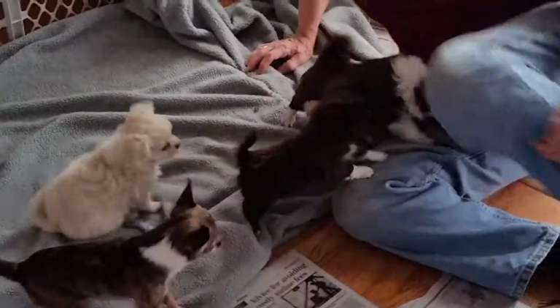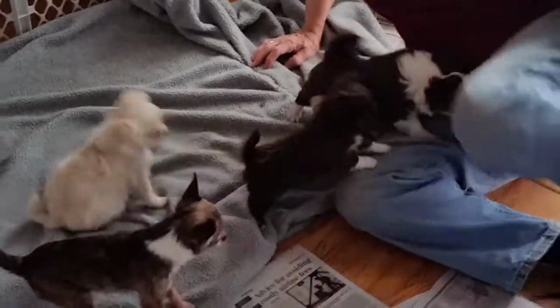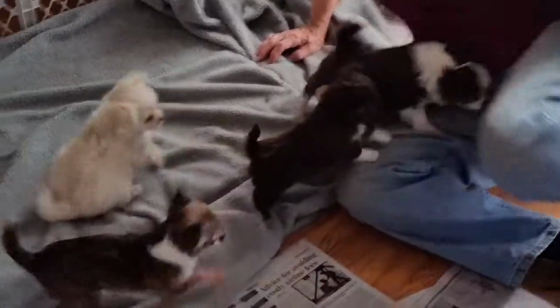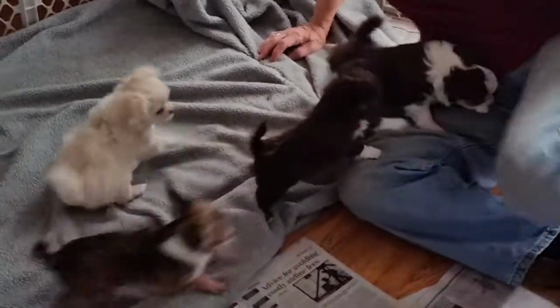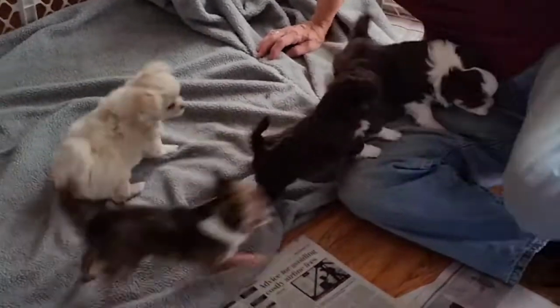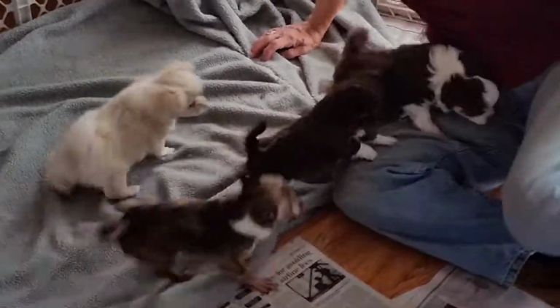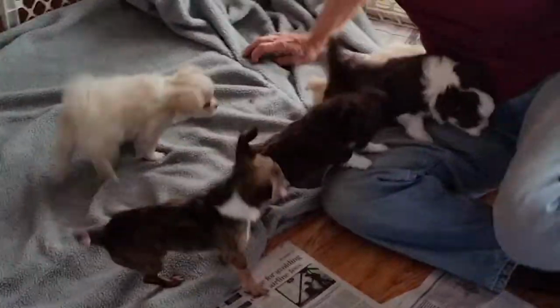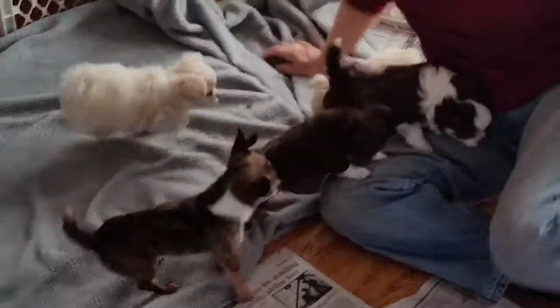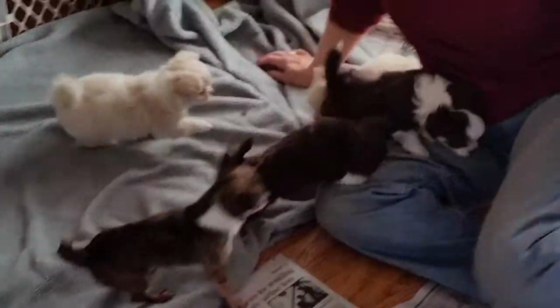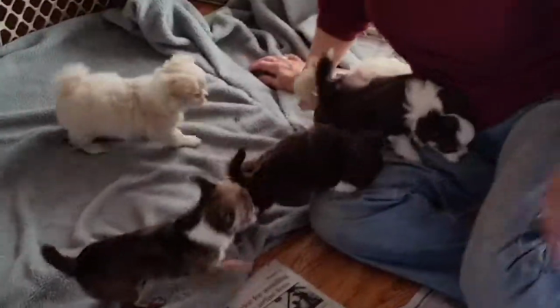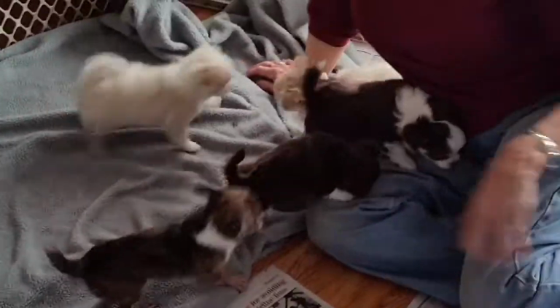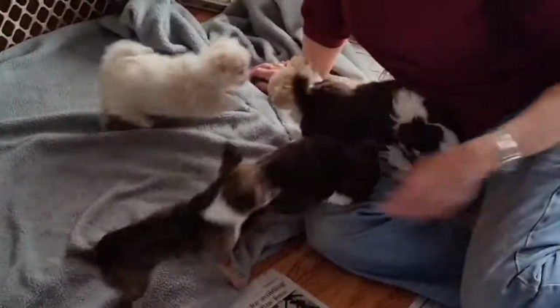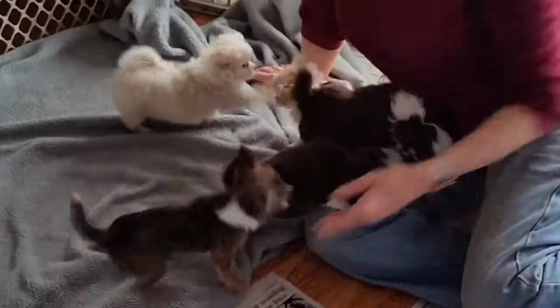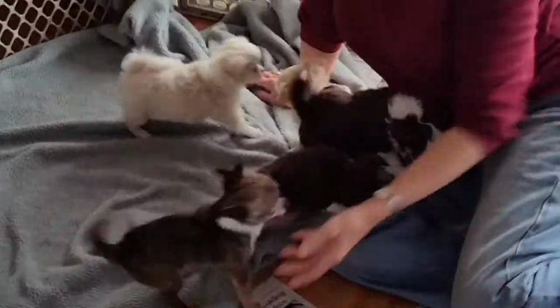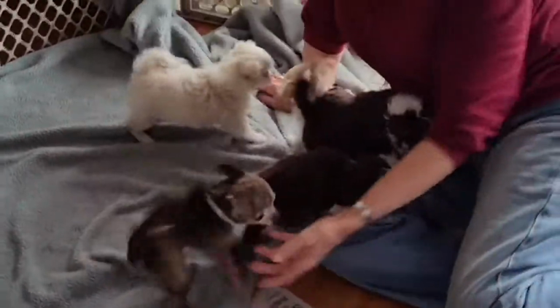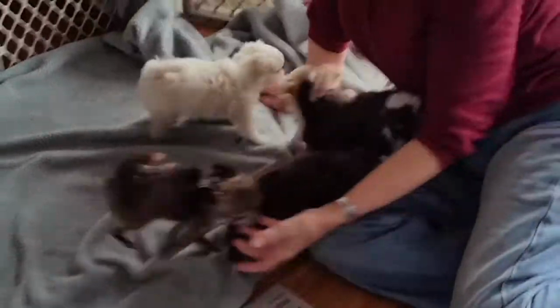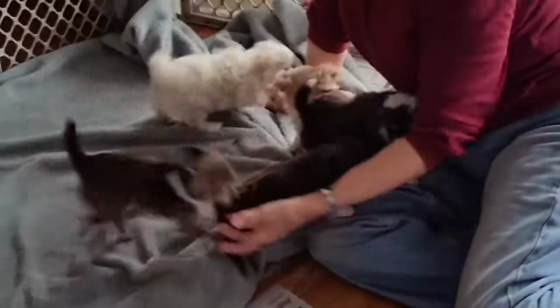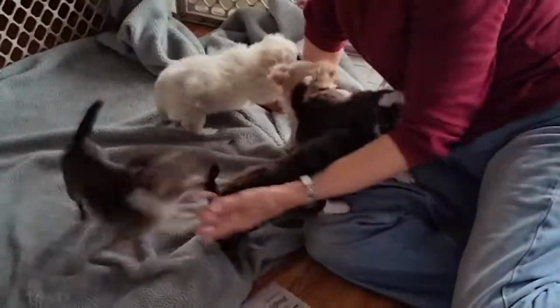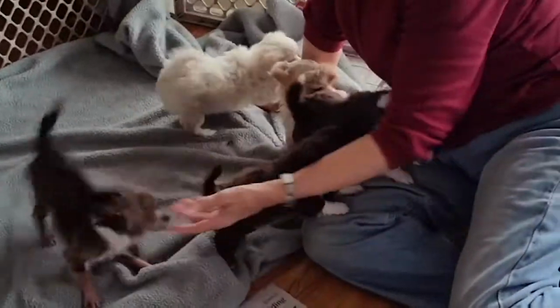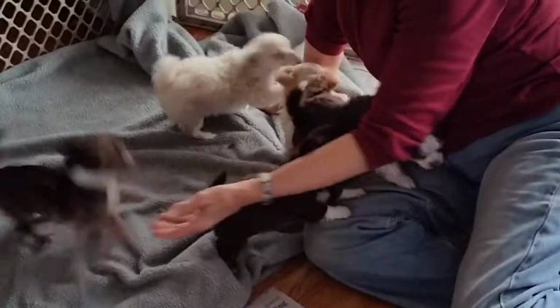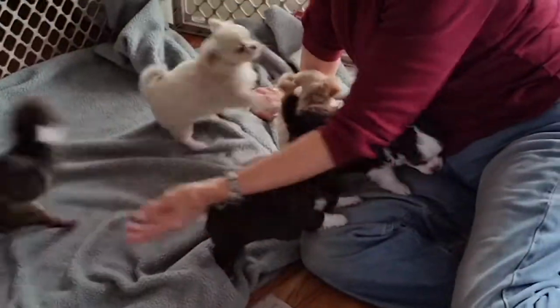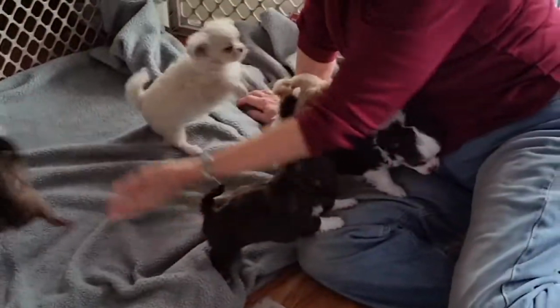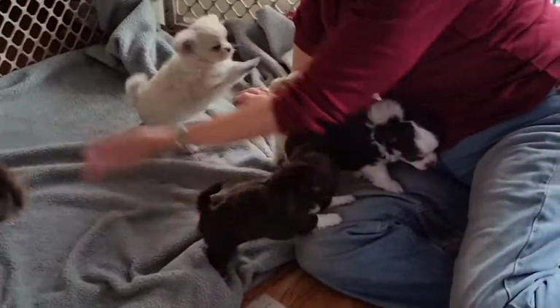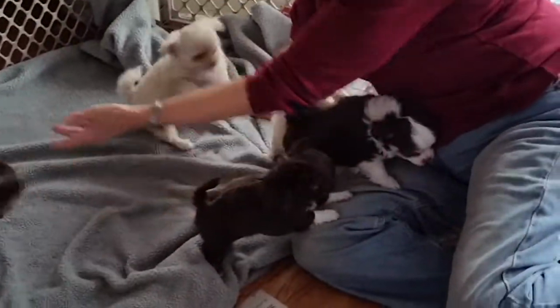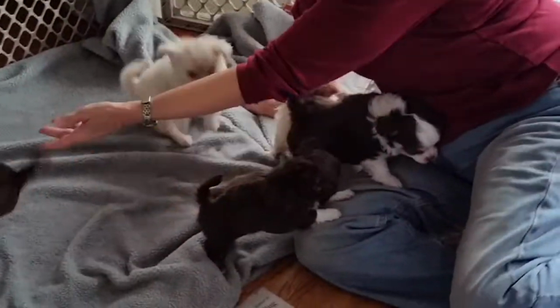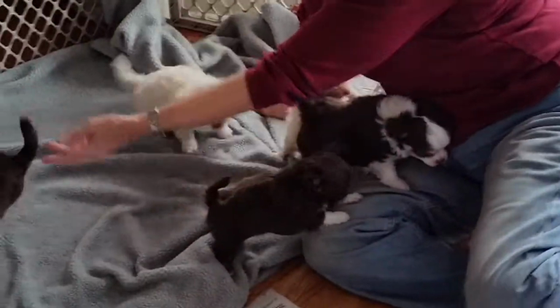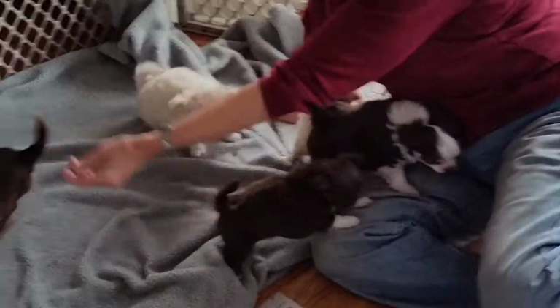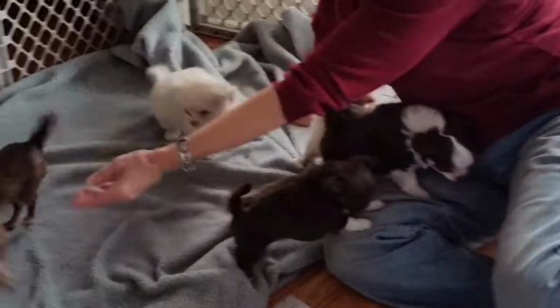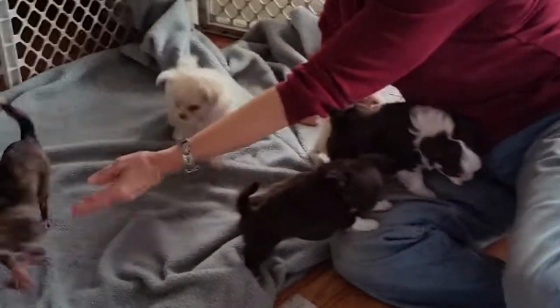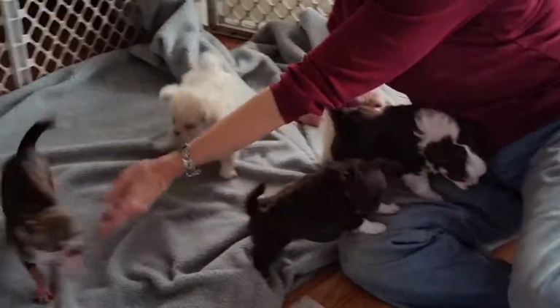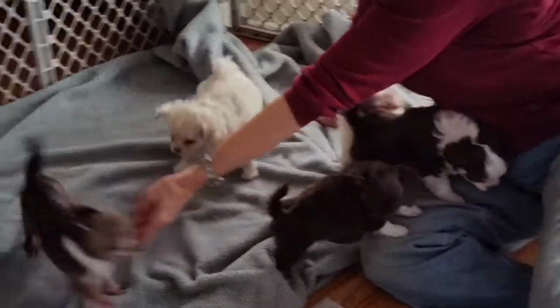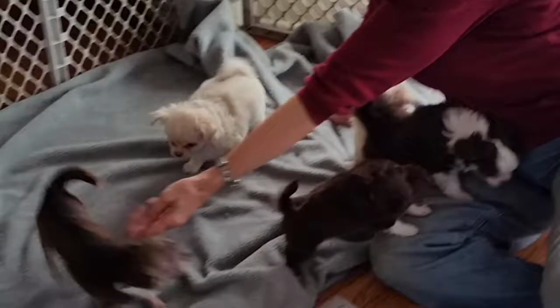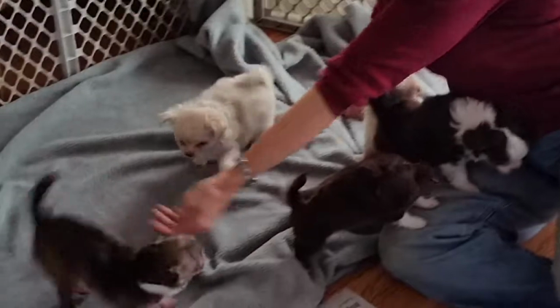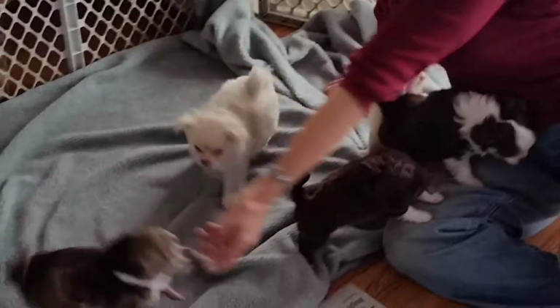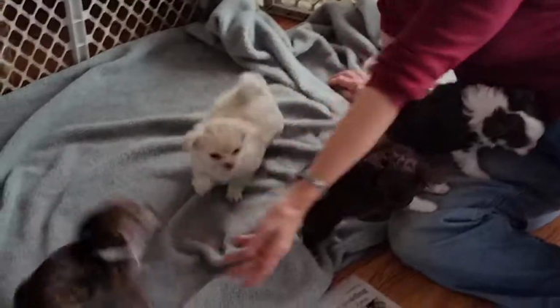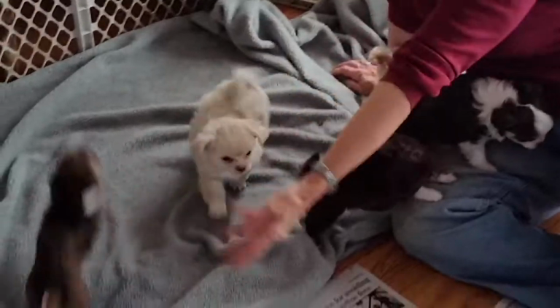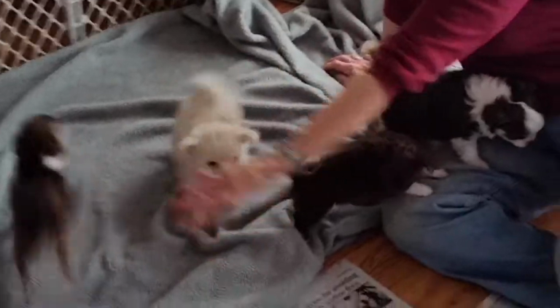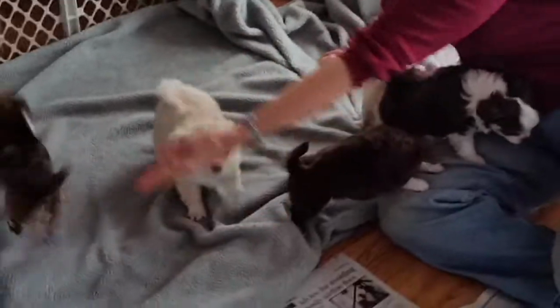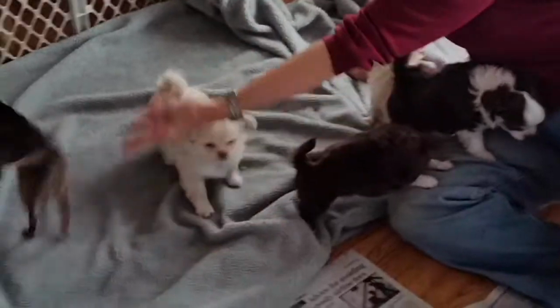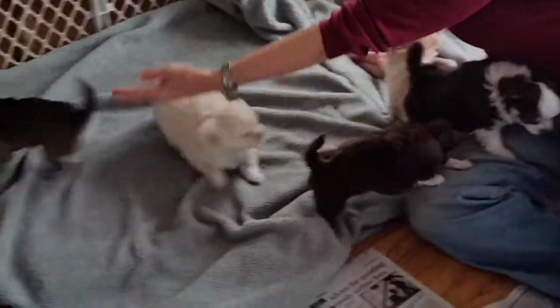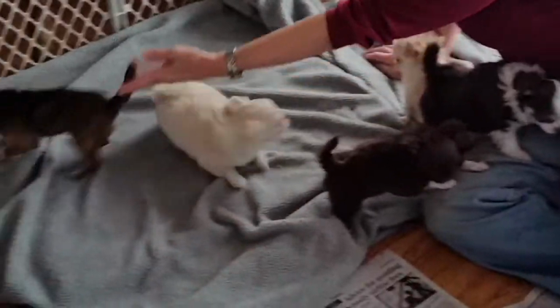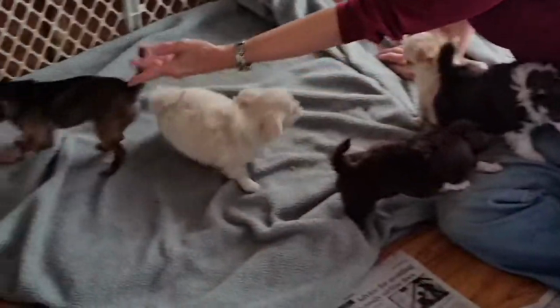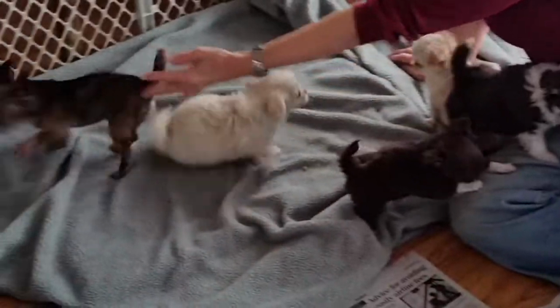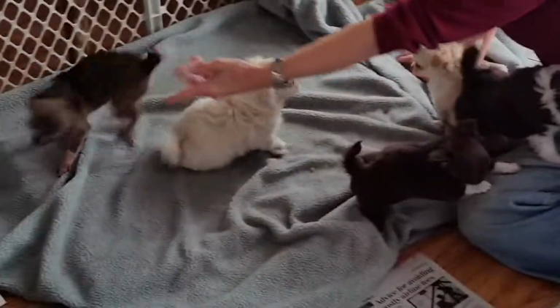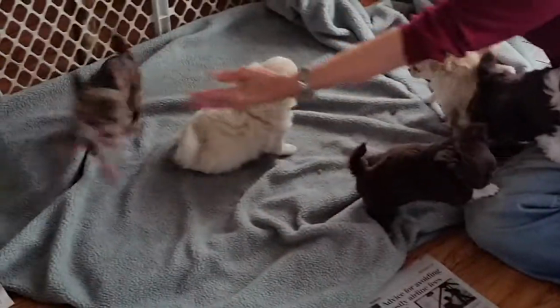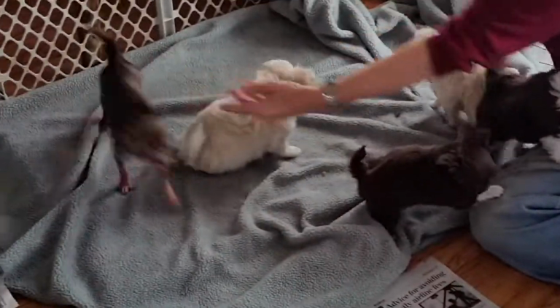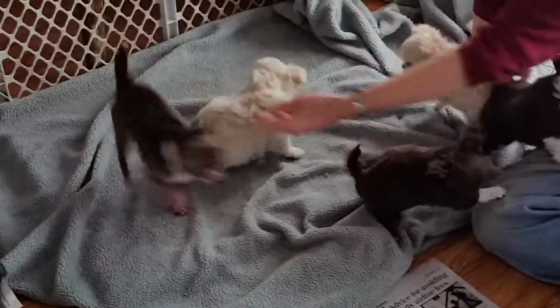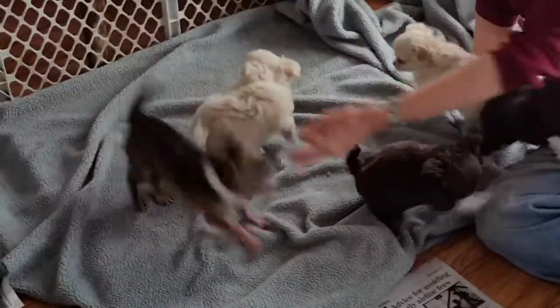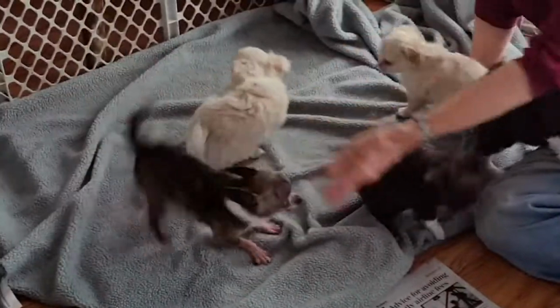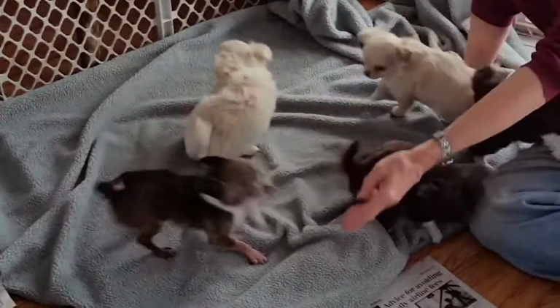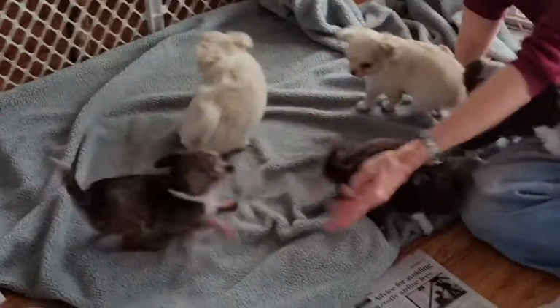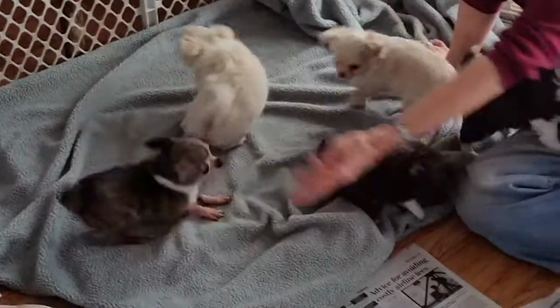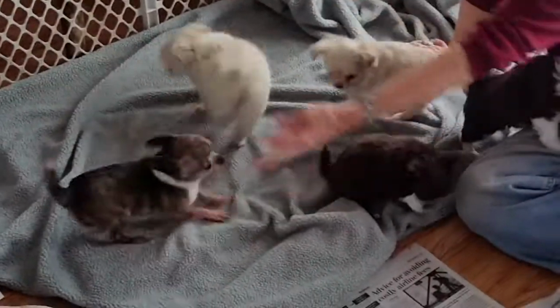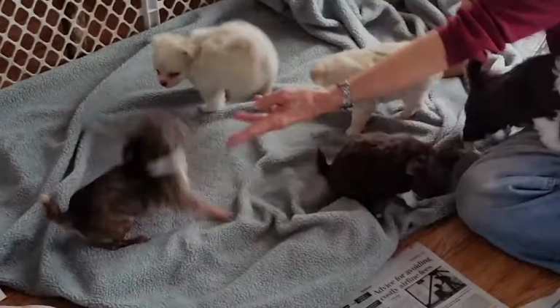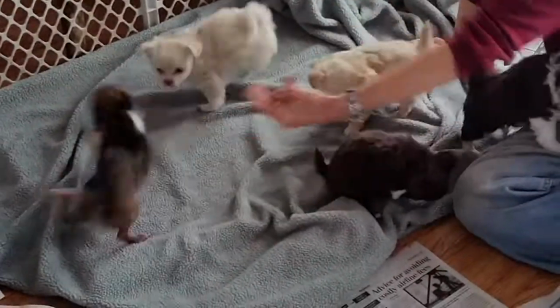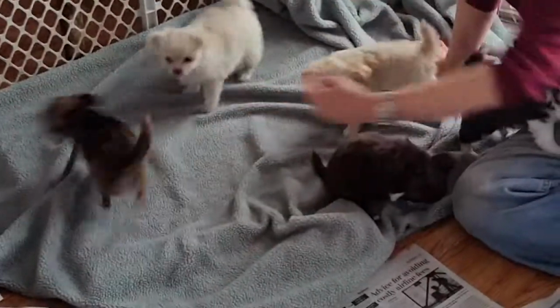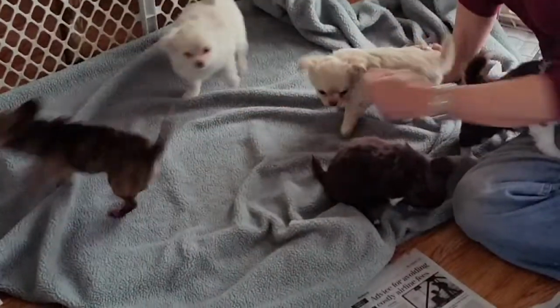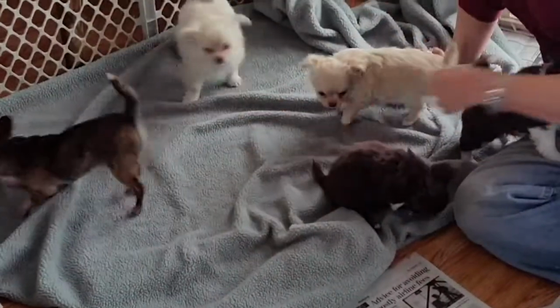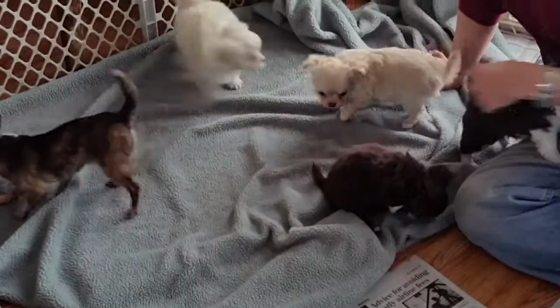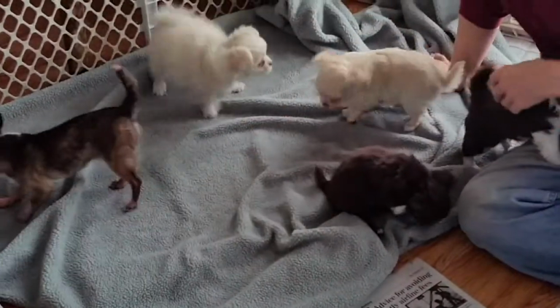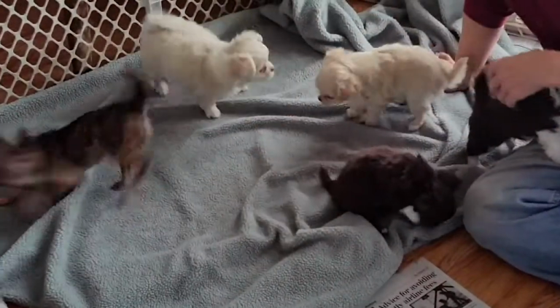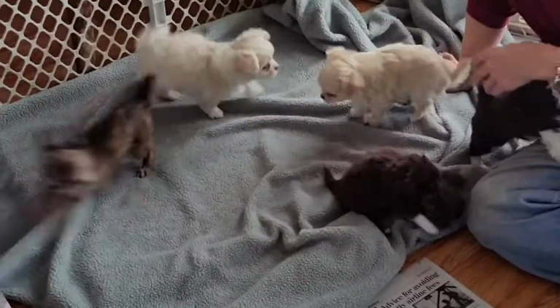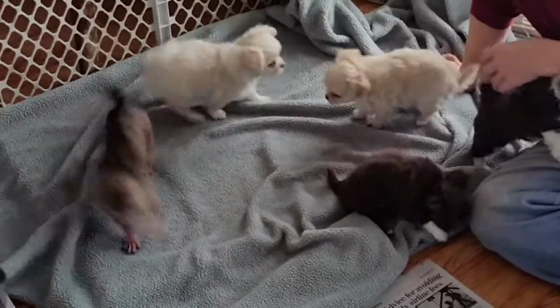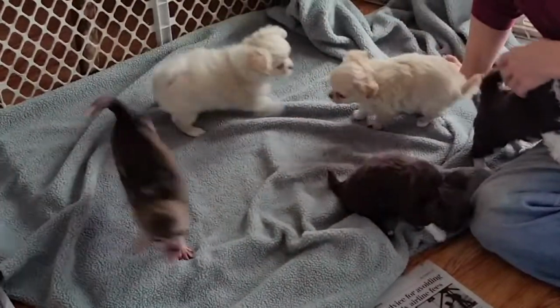This is Winnie, our five-year-old nanny. She loves her puppies.